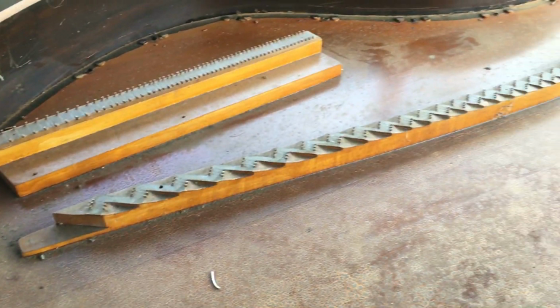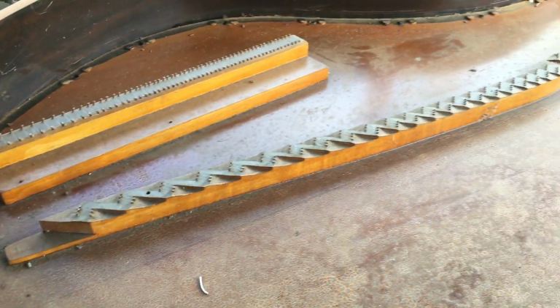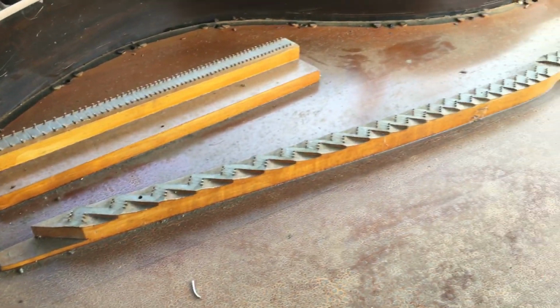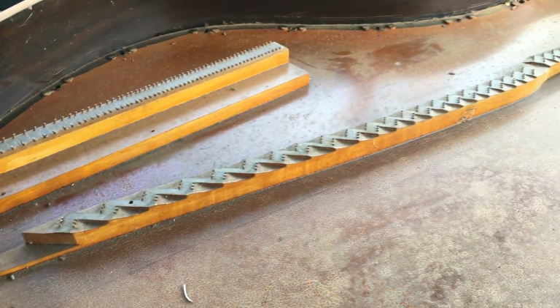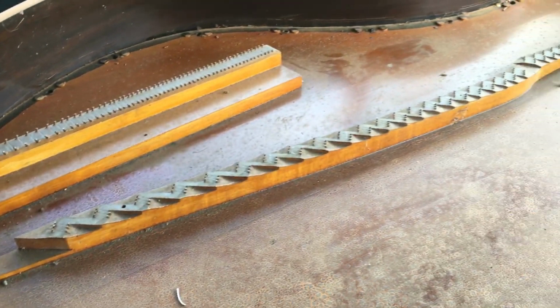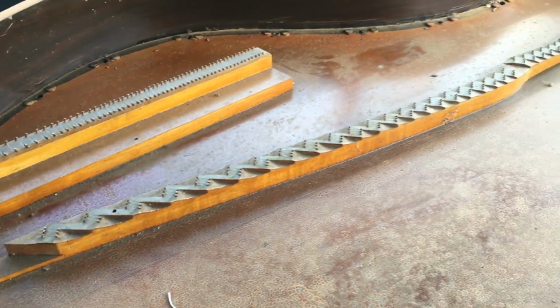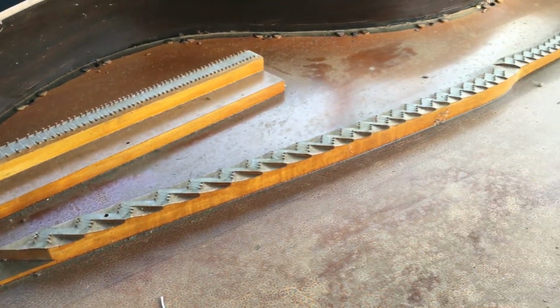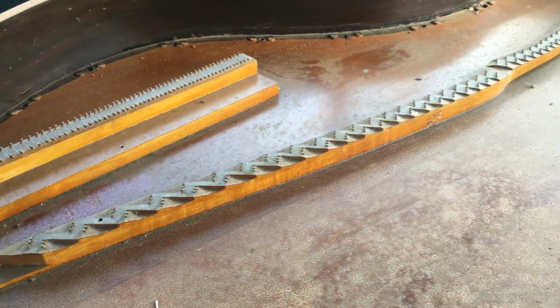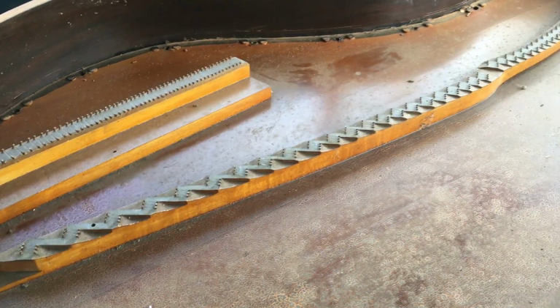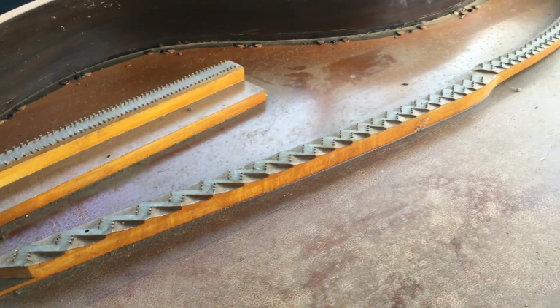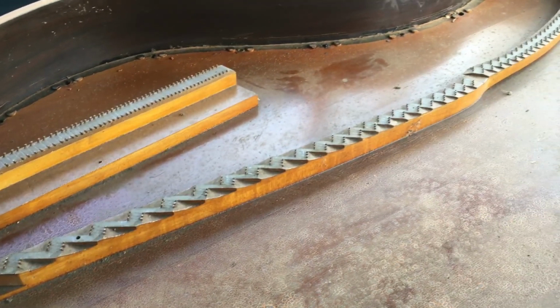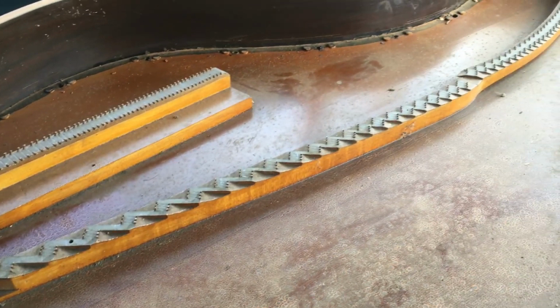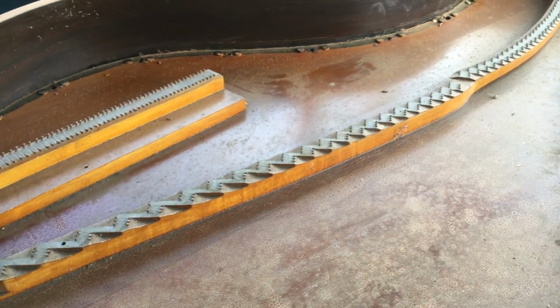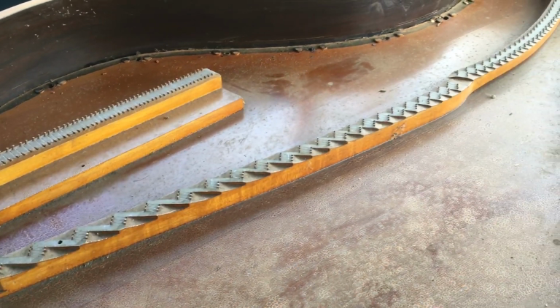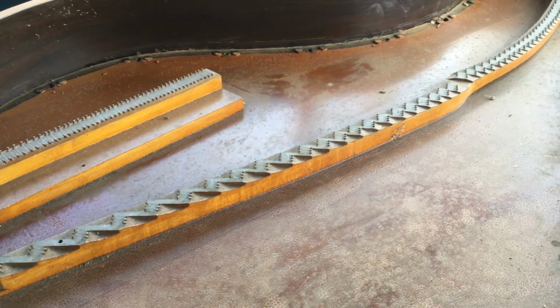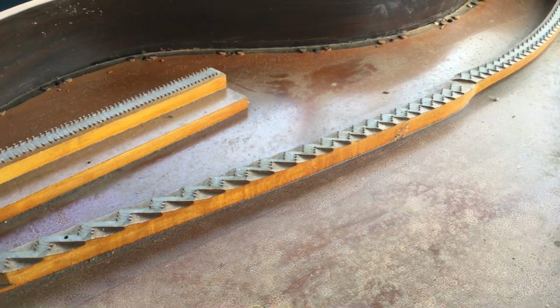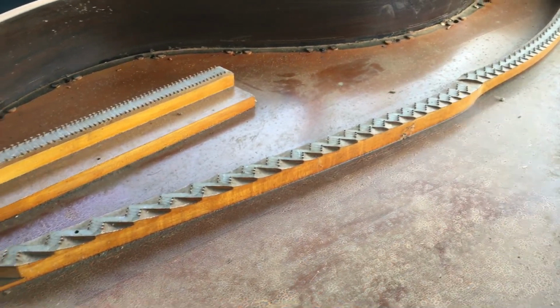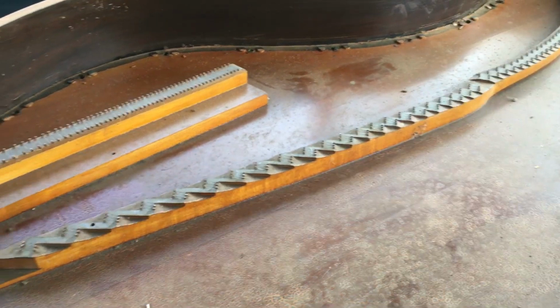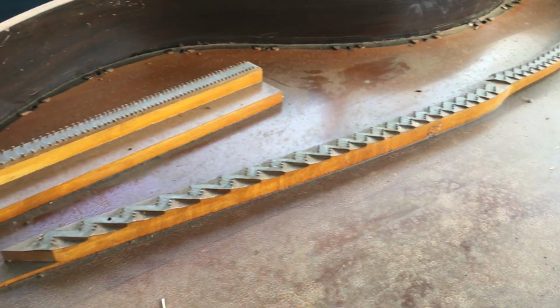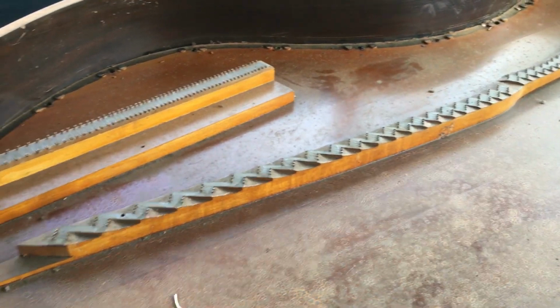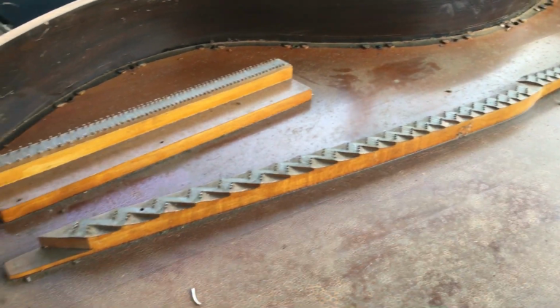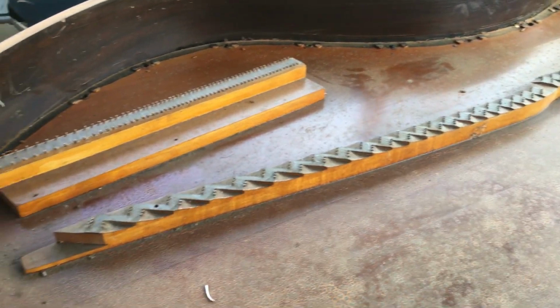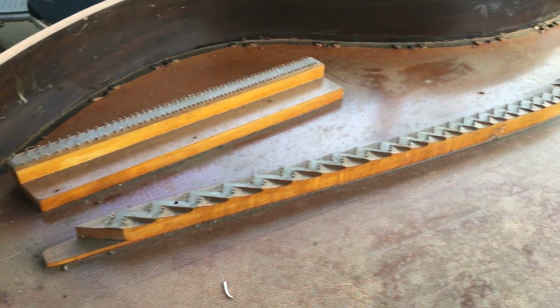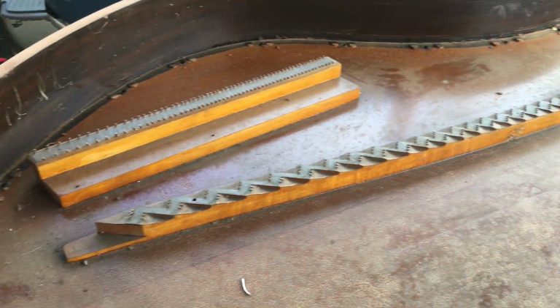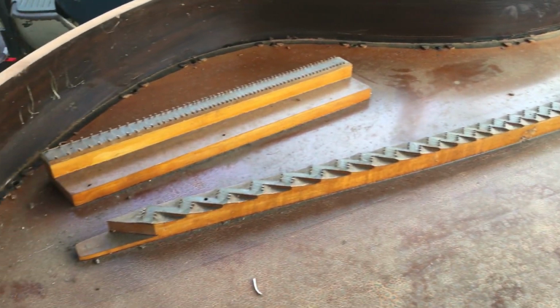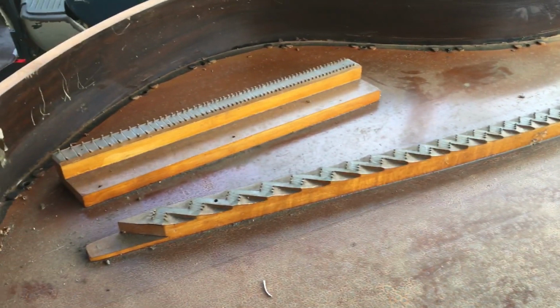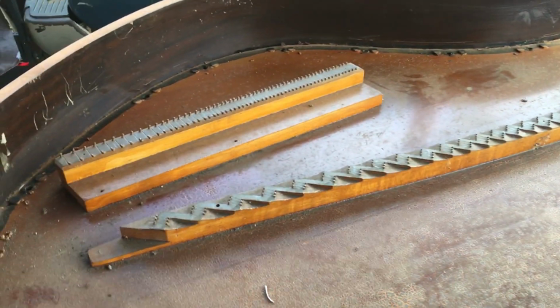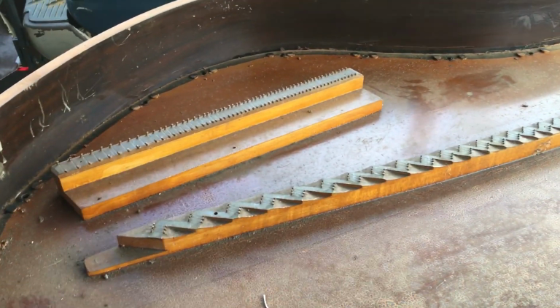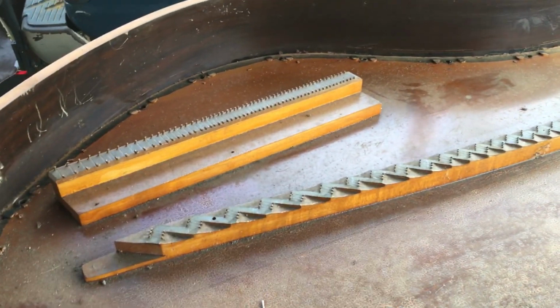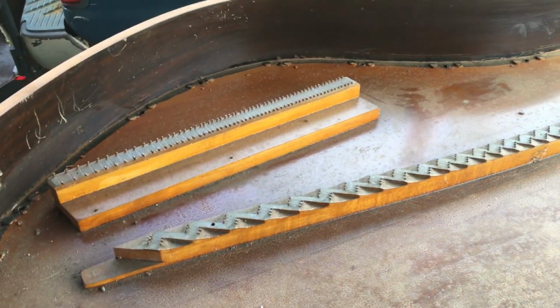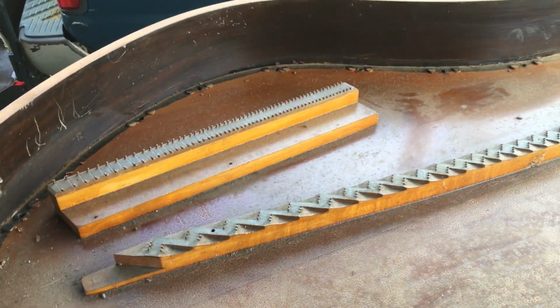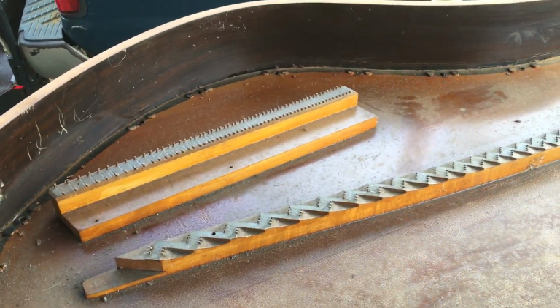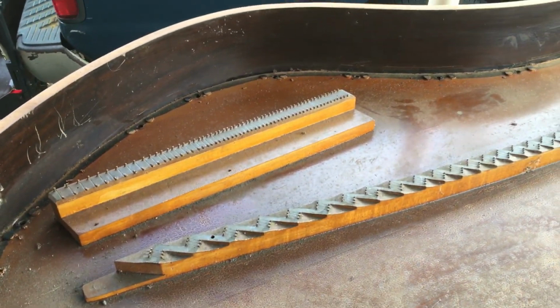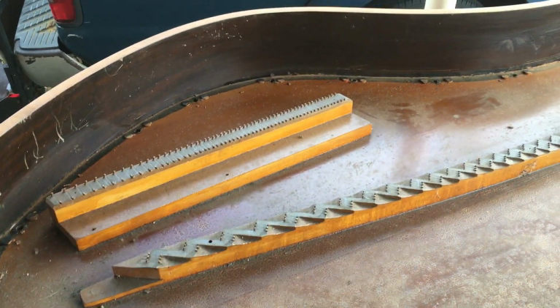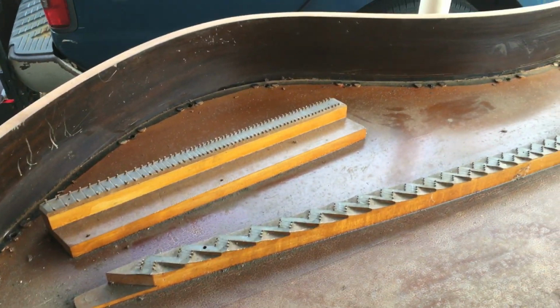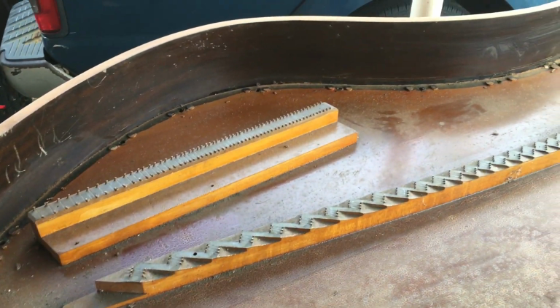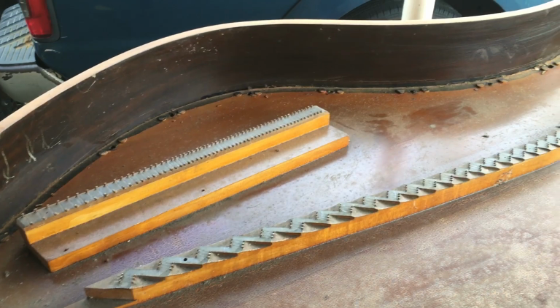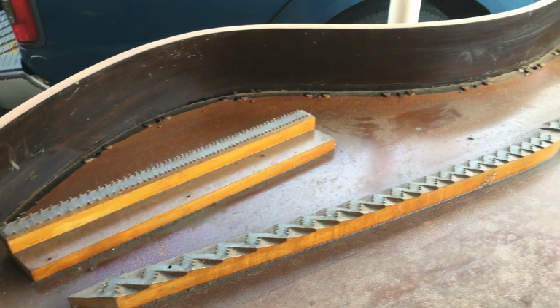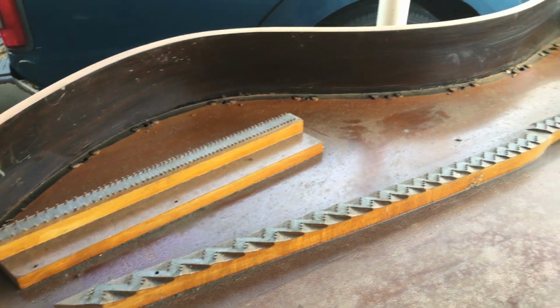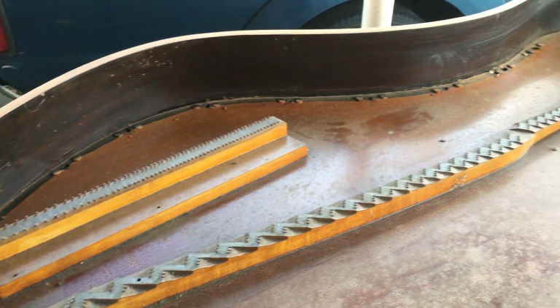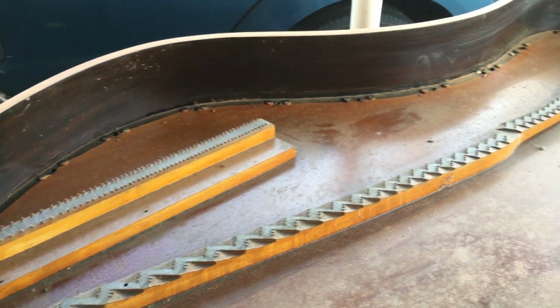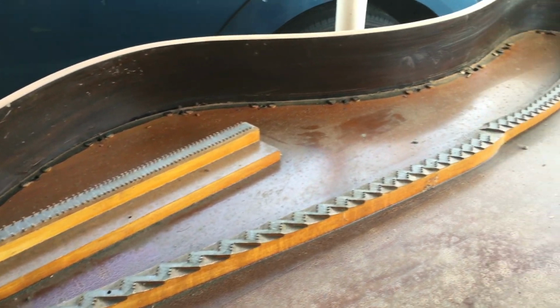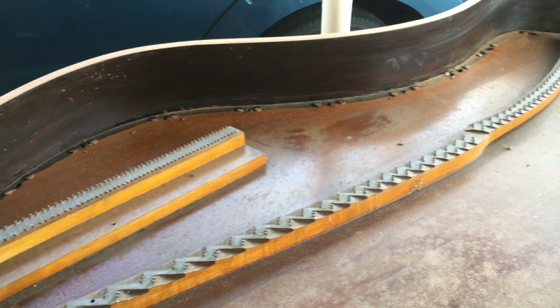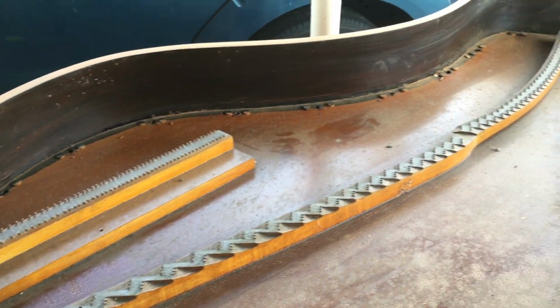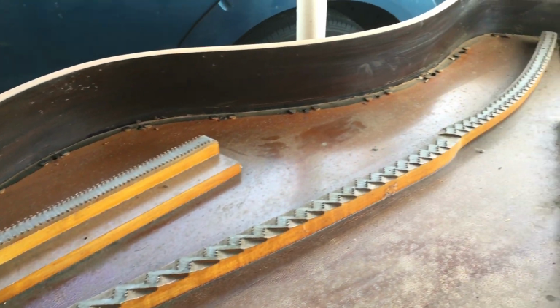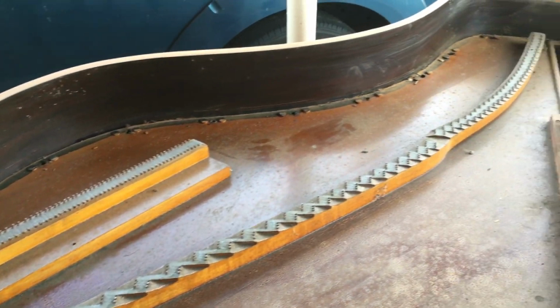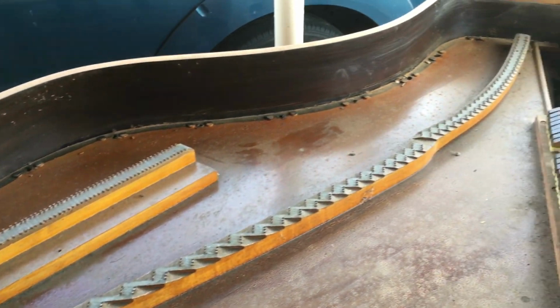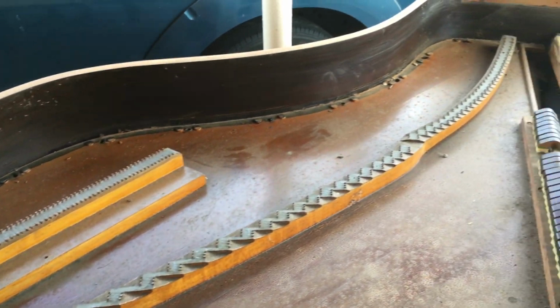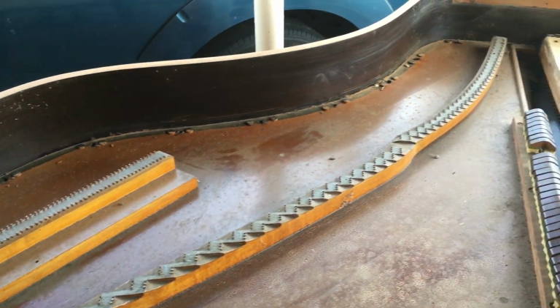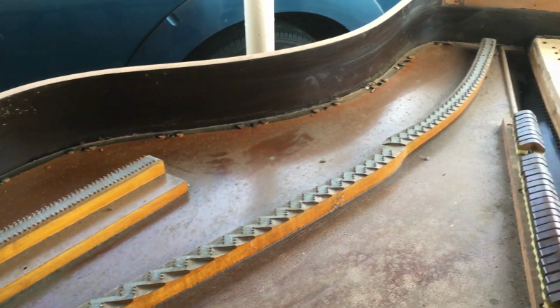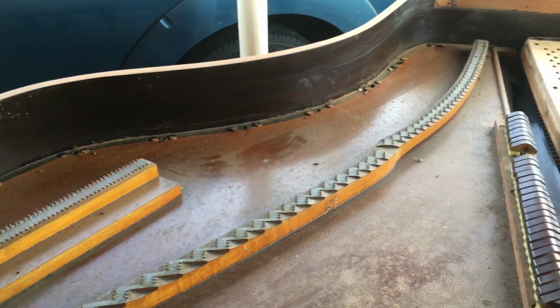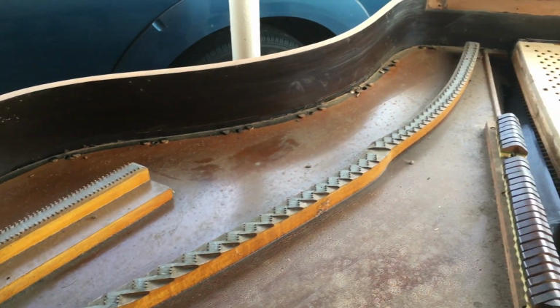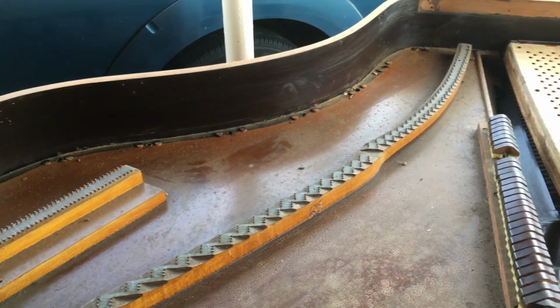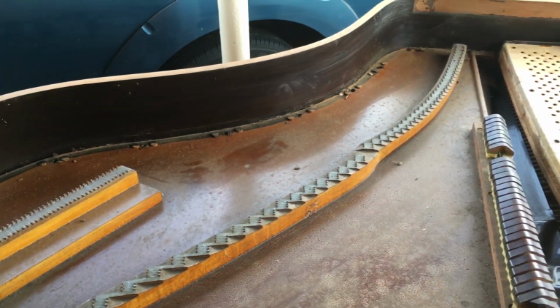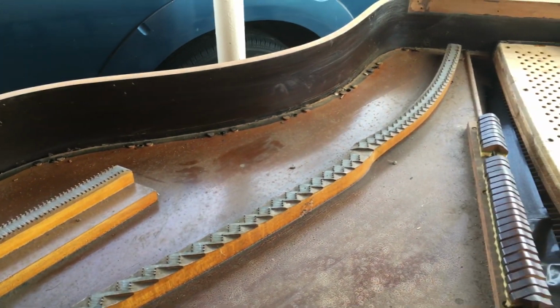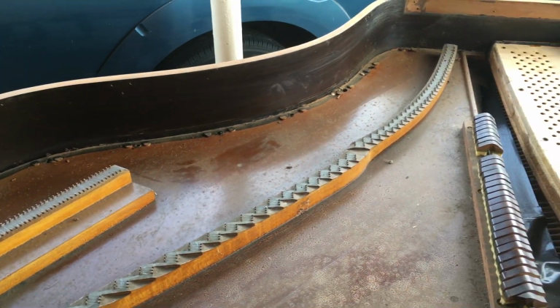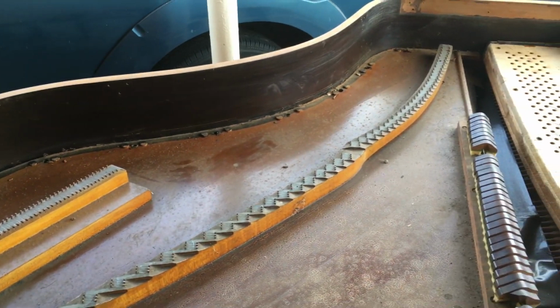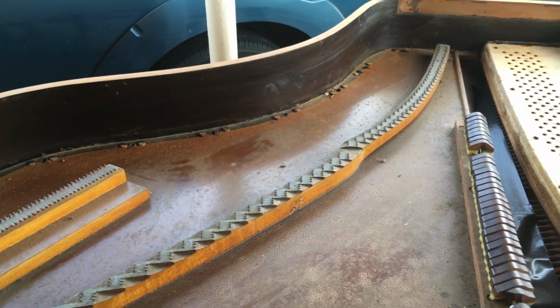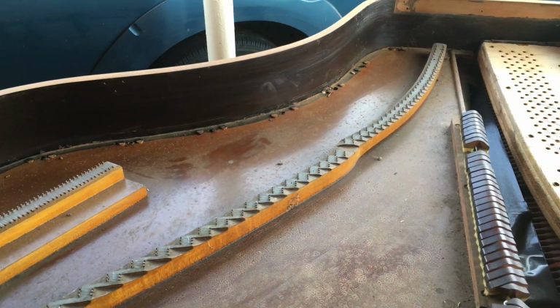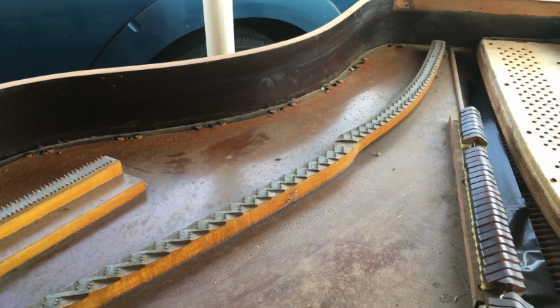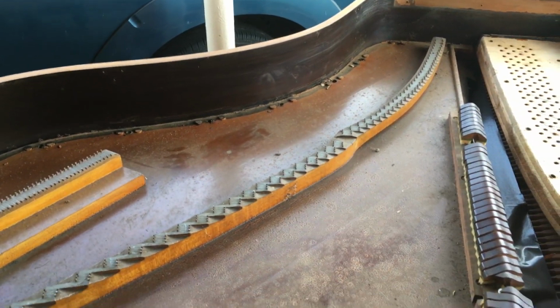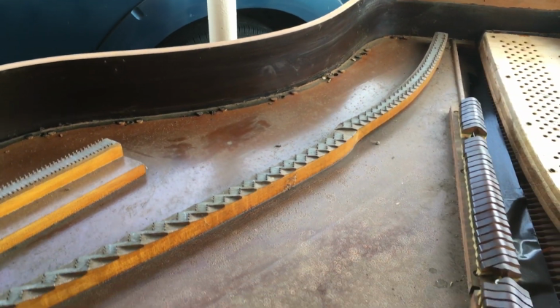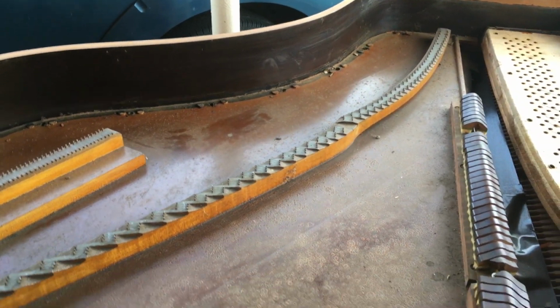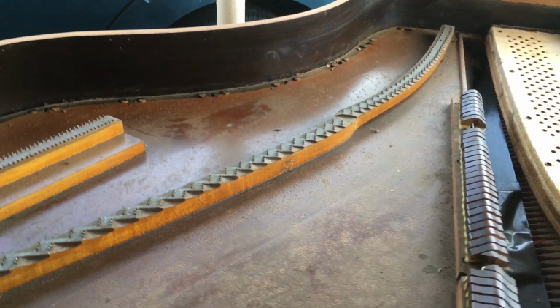The bridge needs to be cleaned. I need to check out the bridge again and I can work now. This is phenomenal.